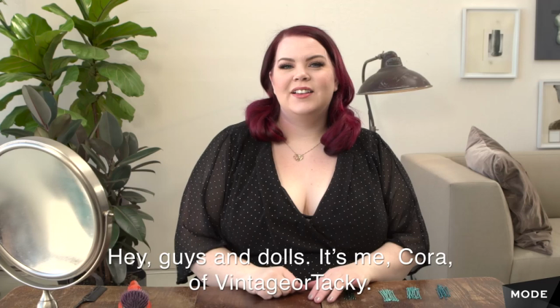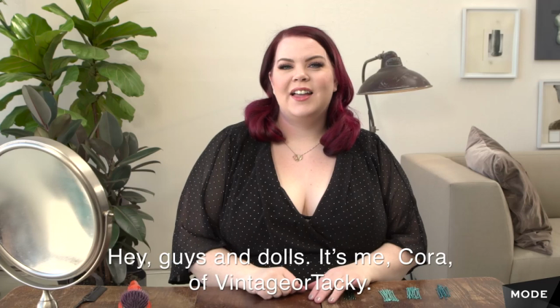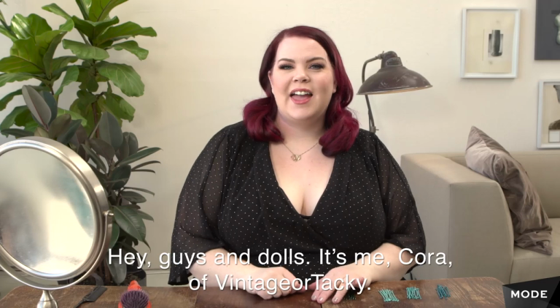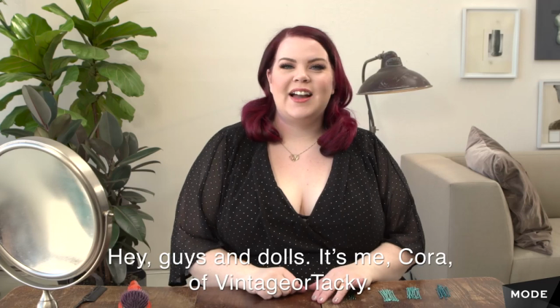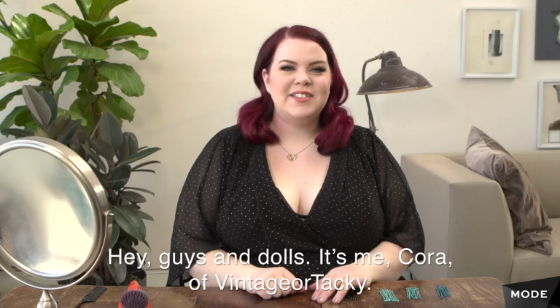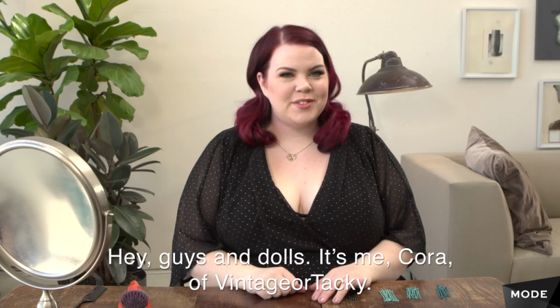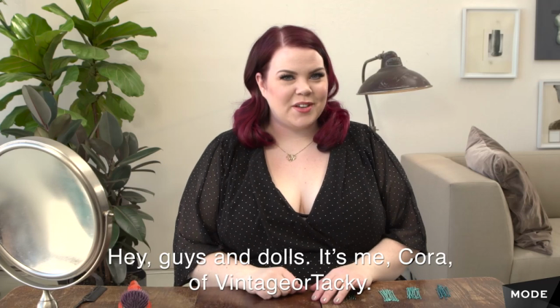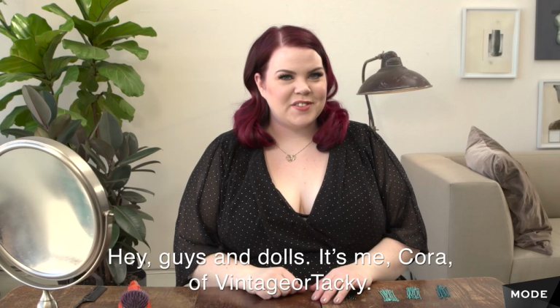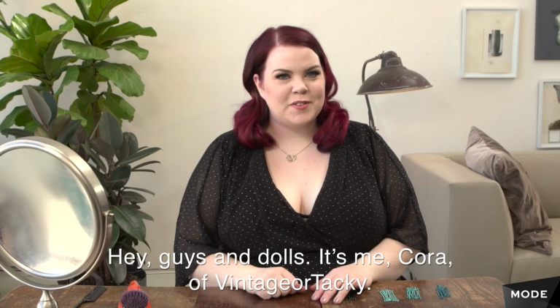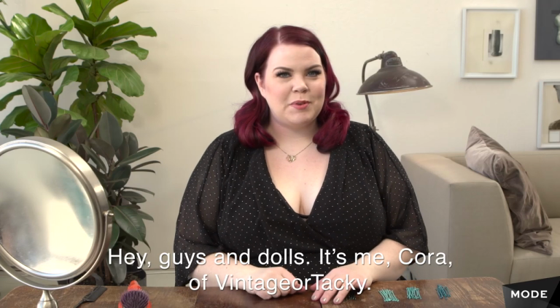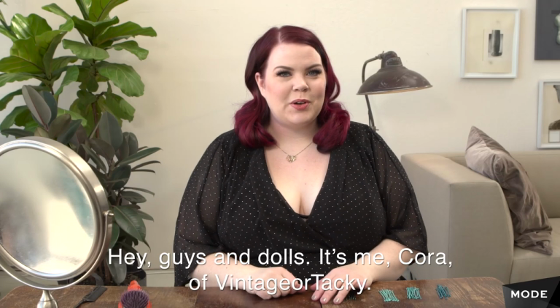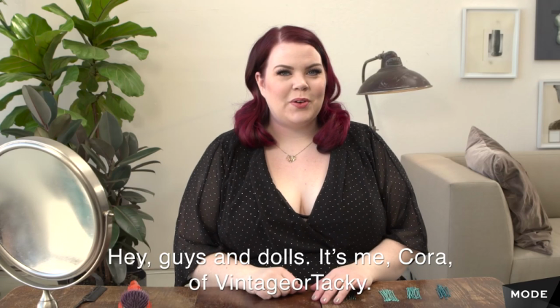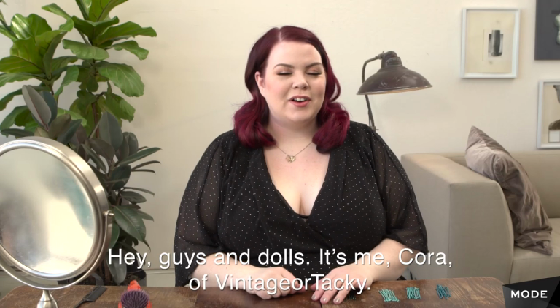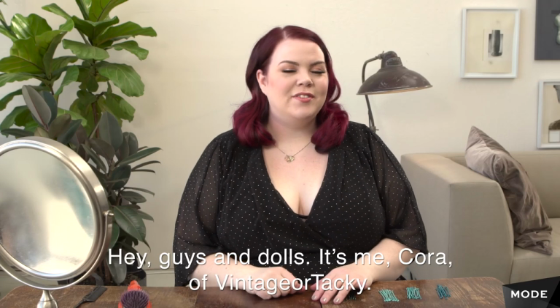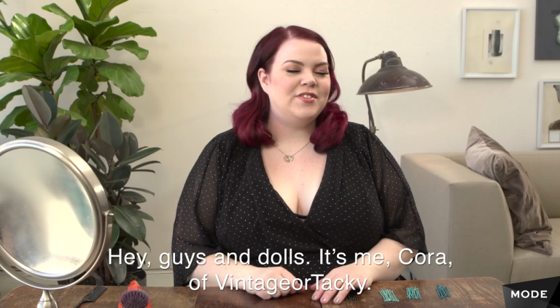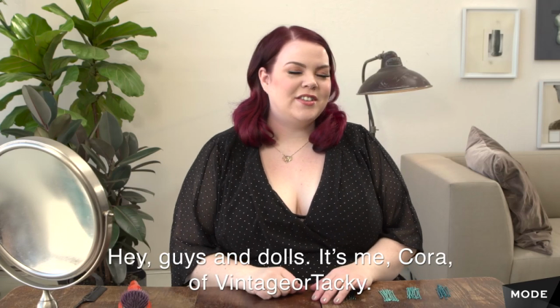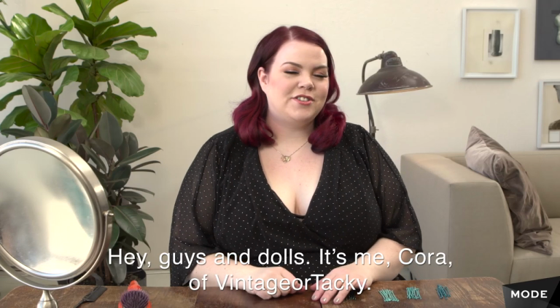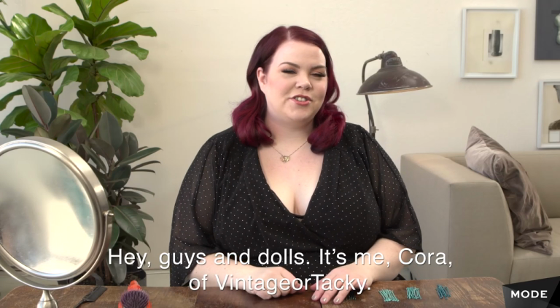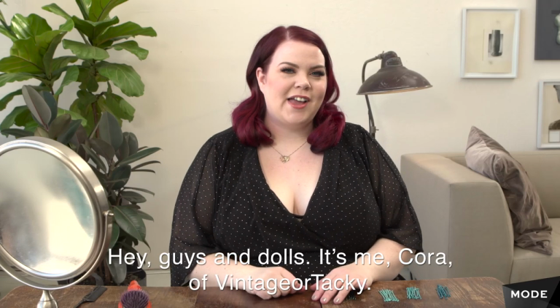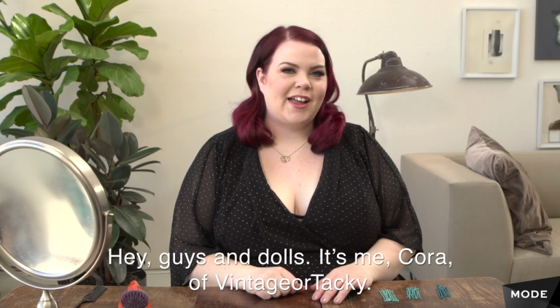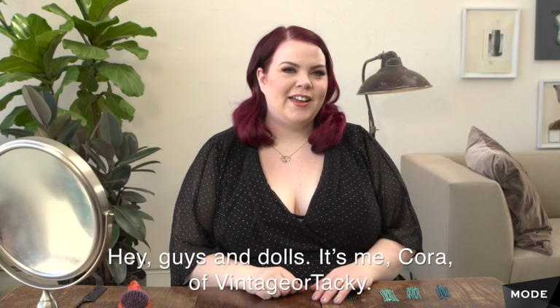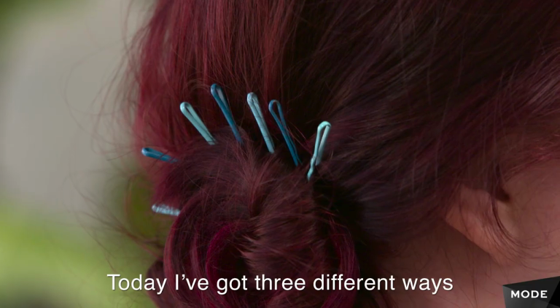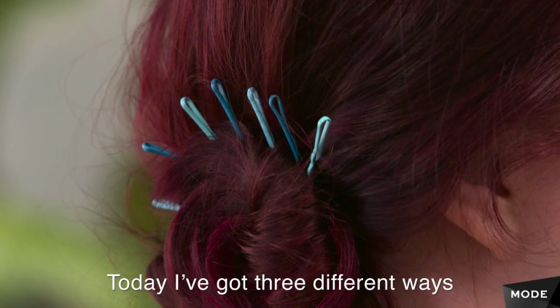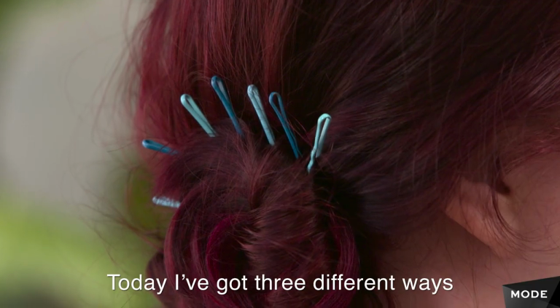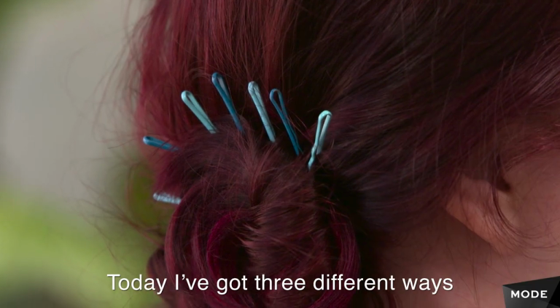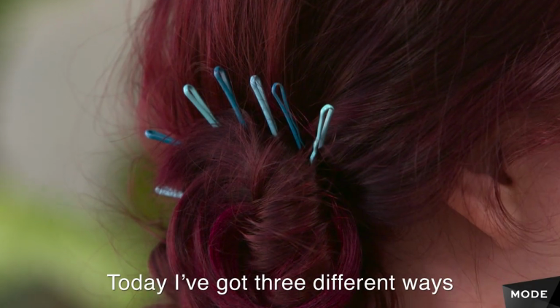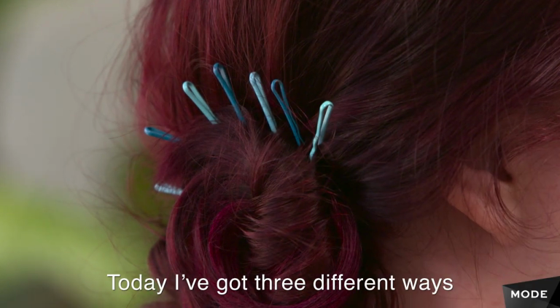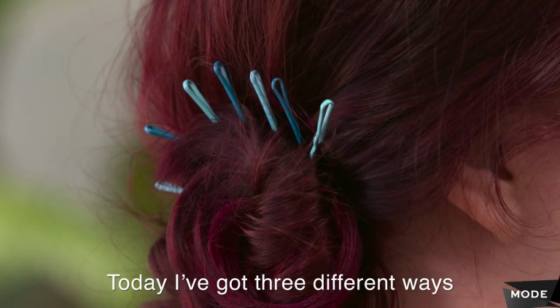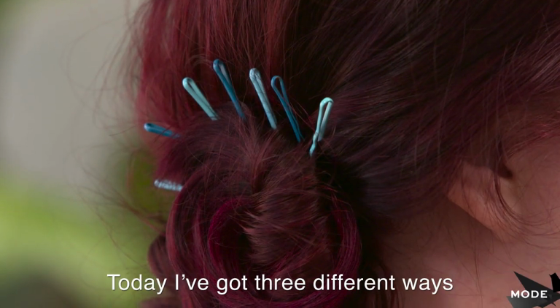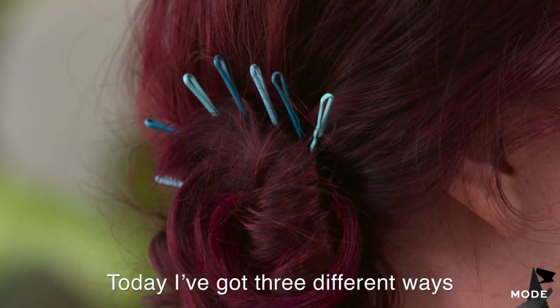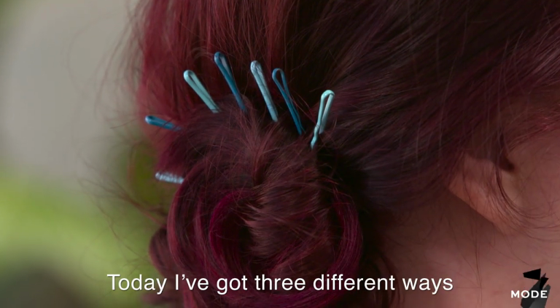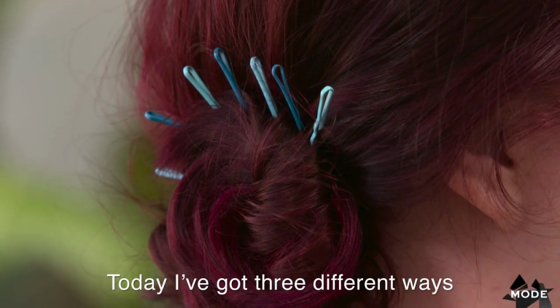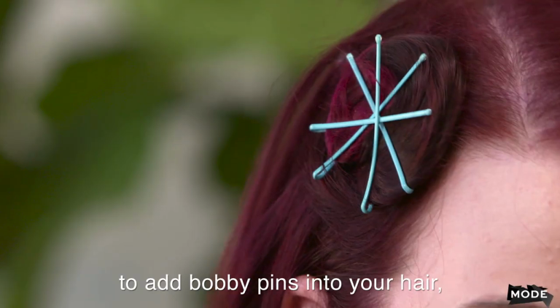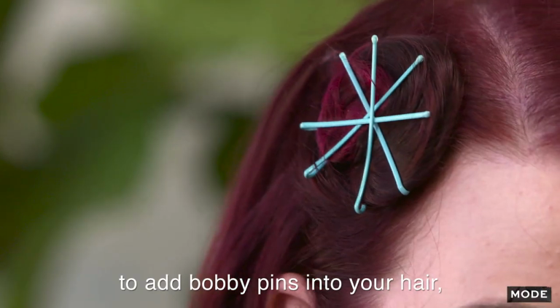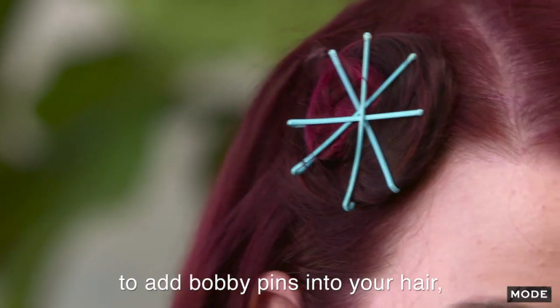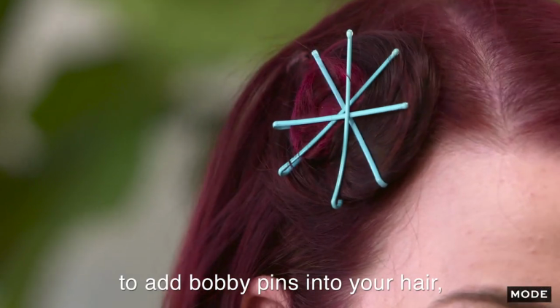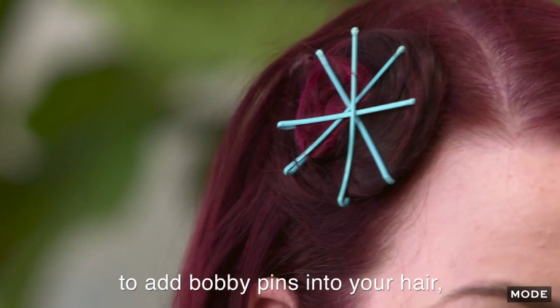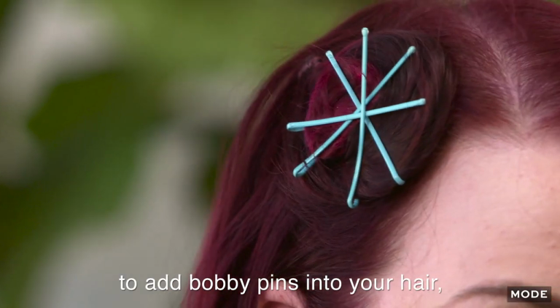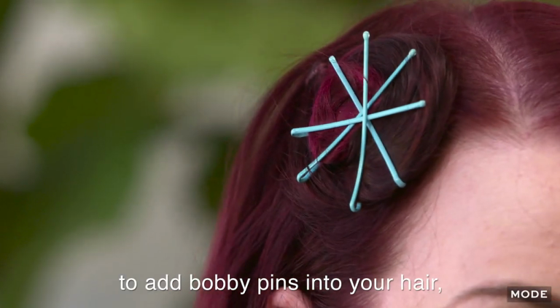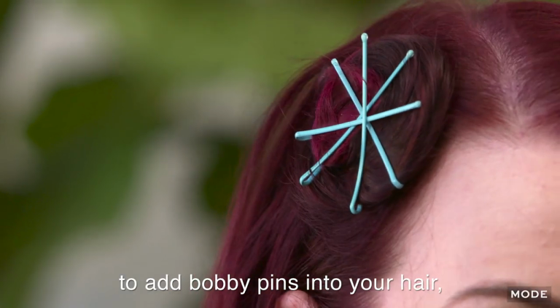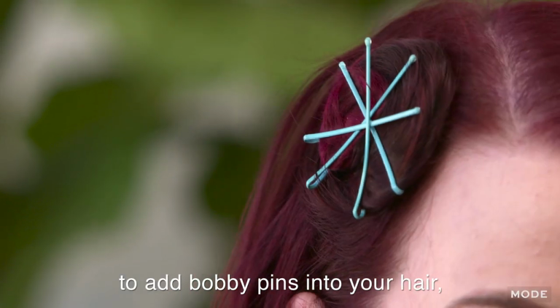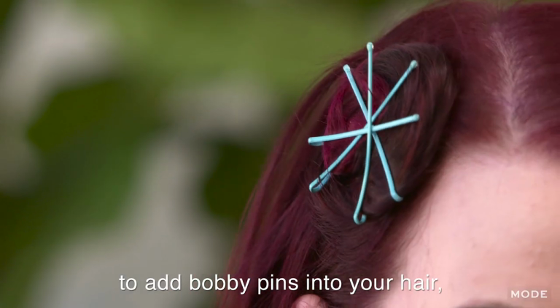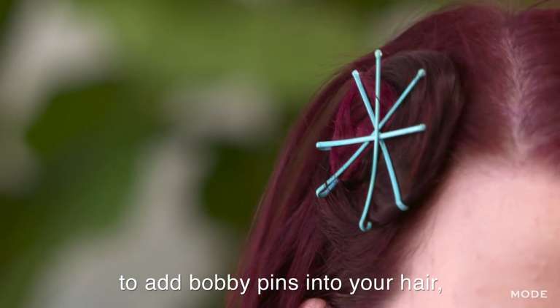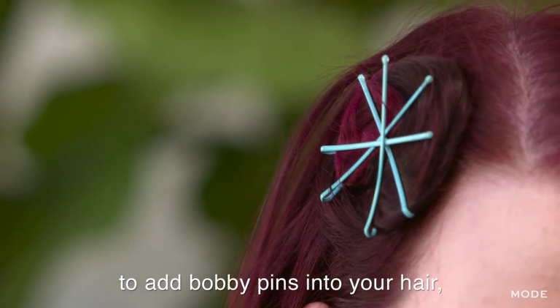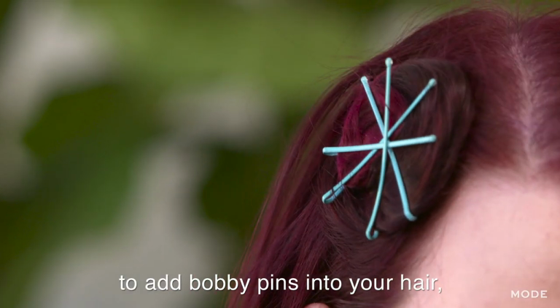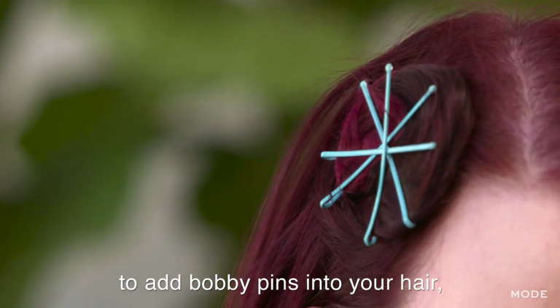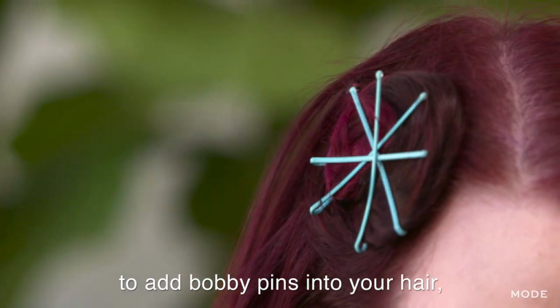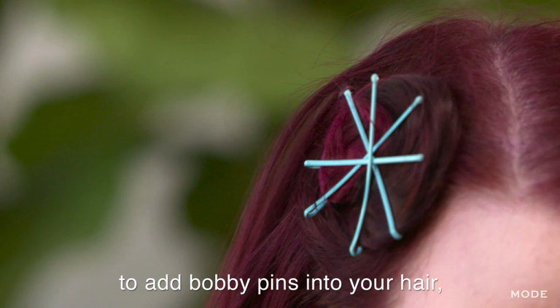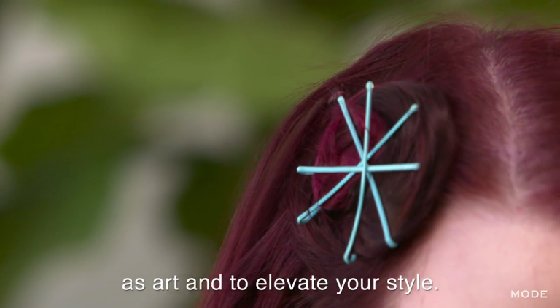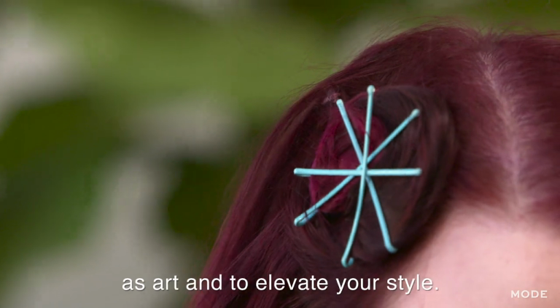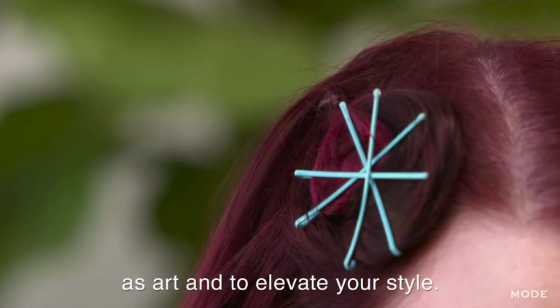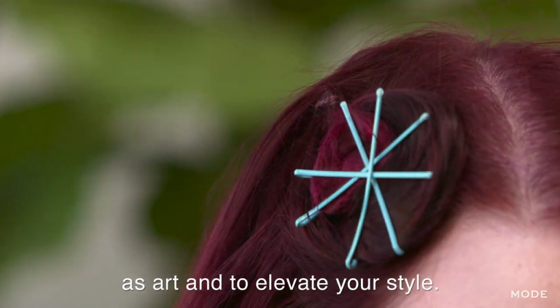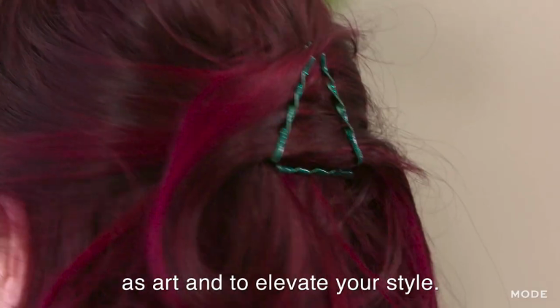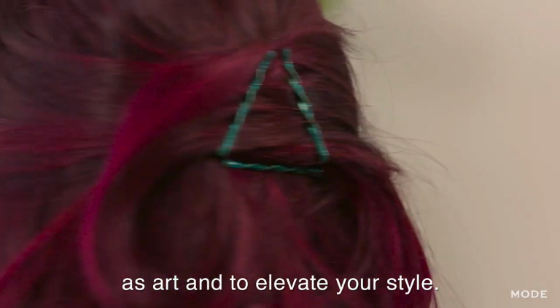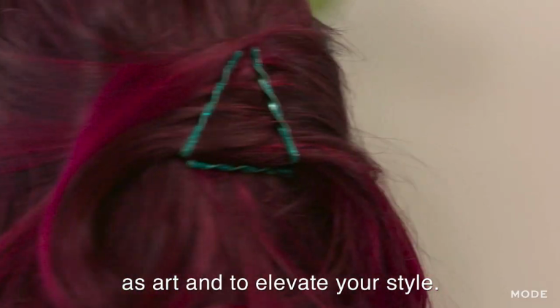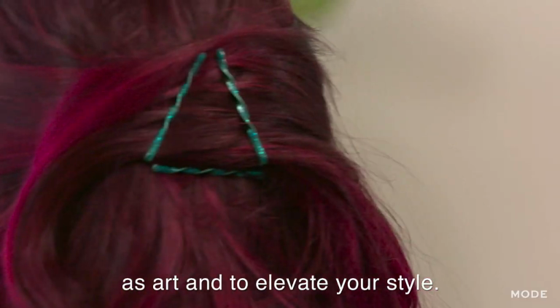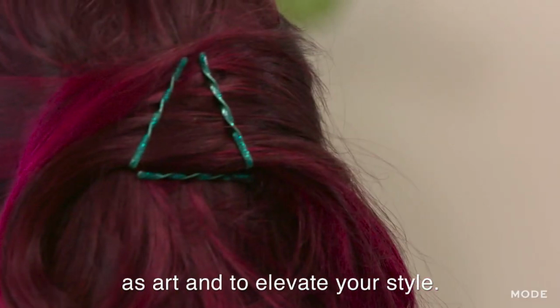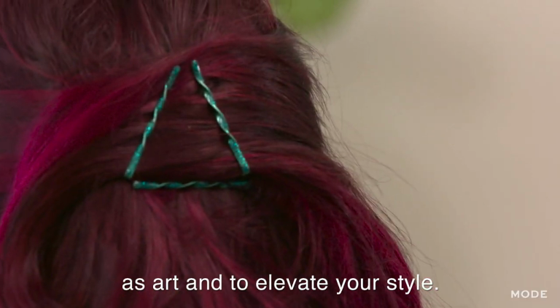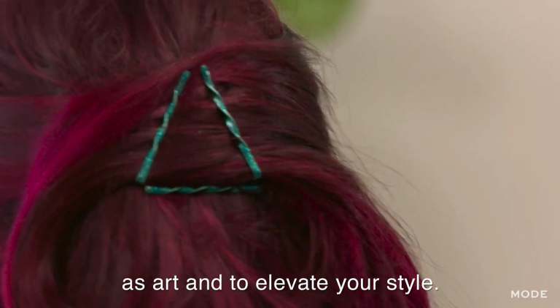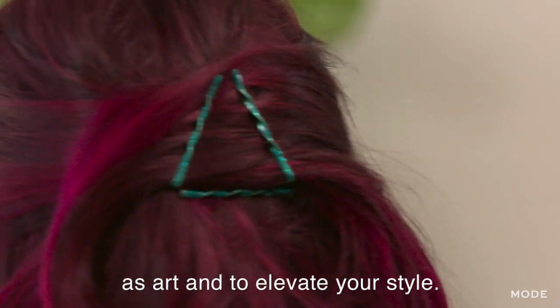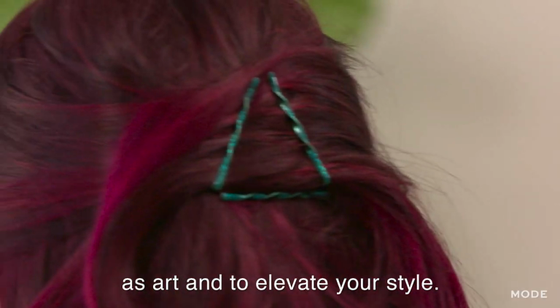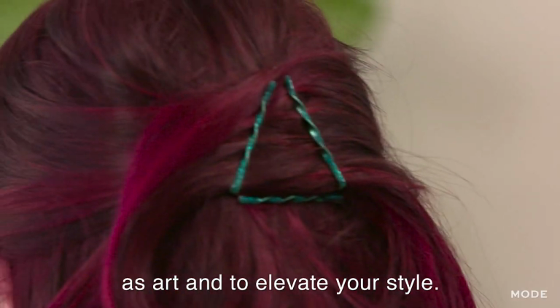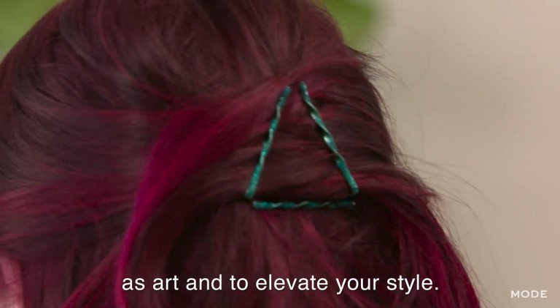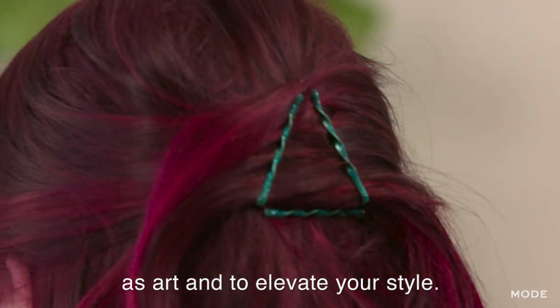Hey, guys and dolls. It's me, Cora, vintage or tacky. Today, I've got three different ways to add bobby pins into your hair as art and to elevate your style.